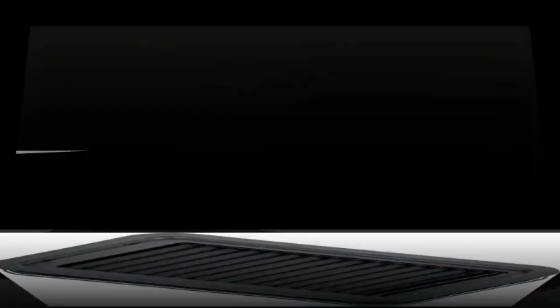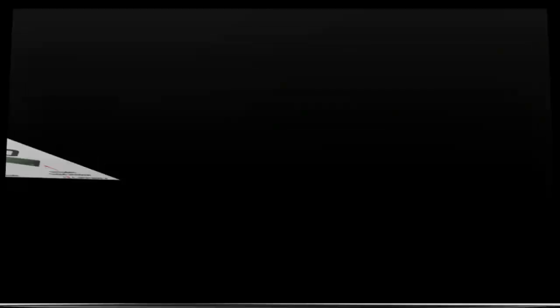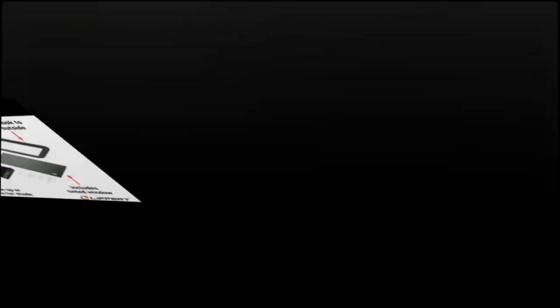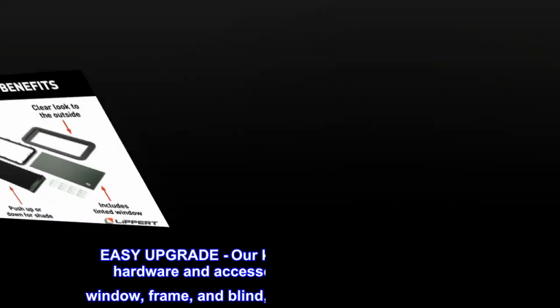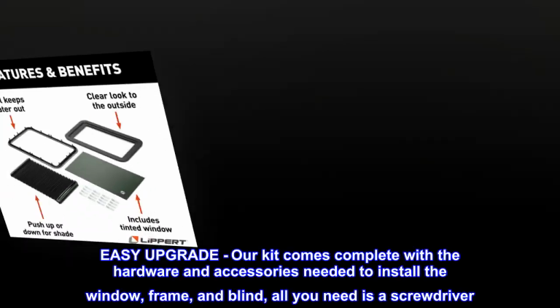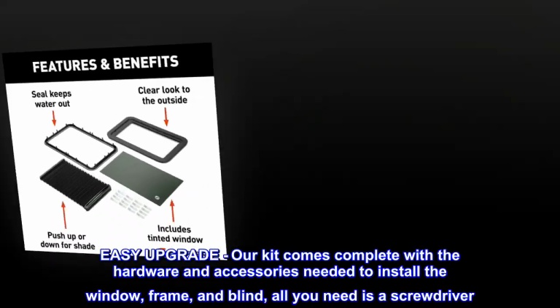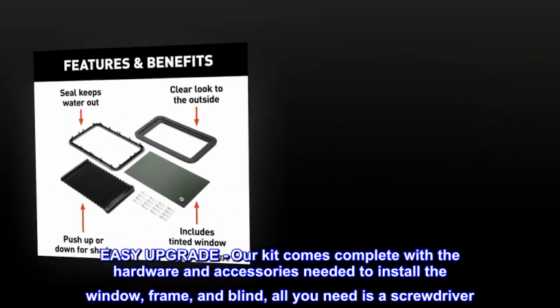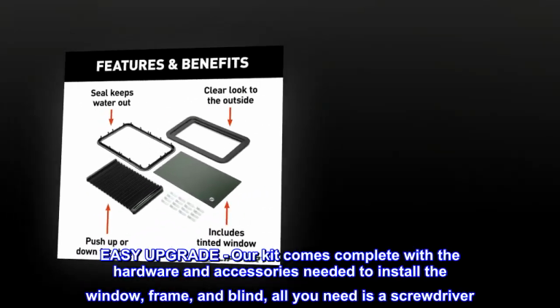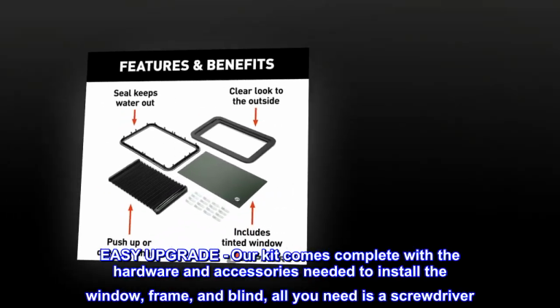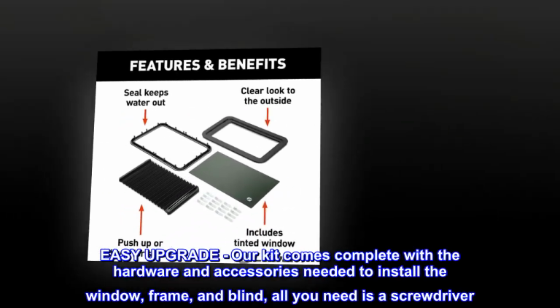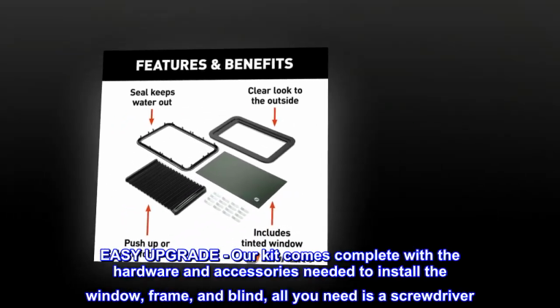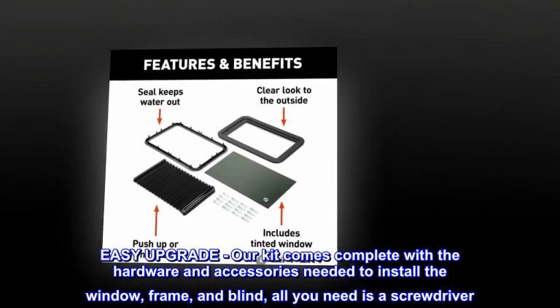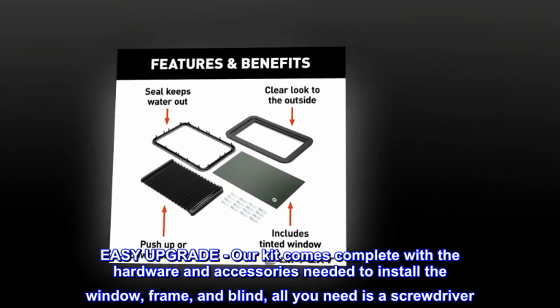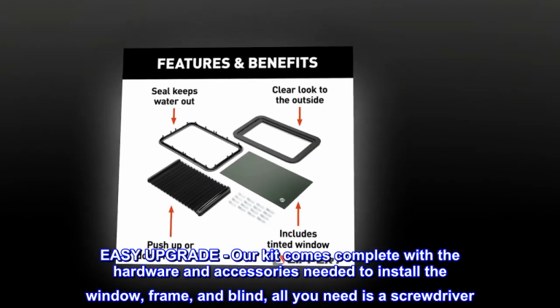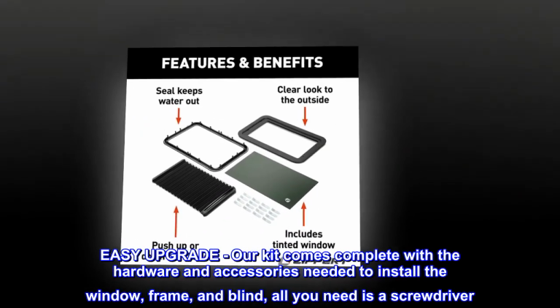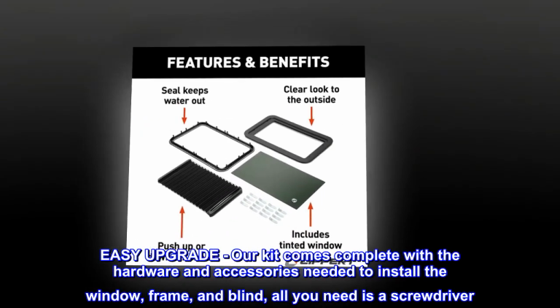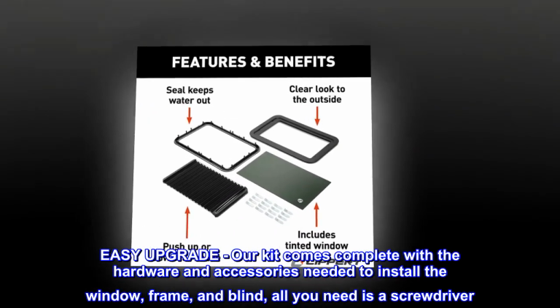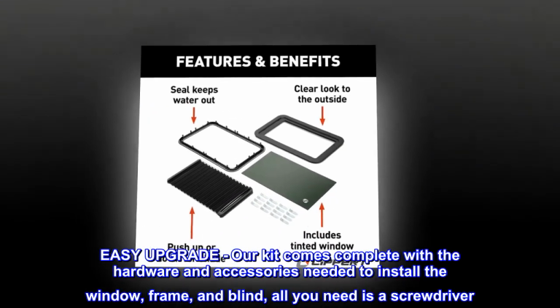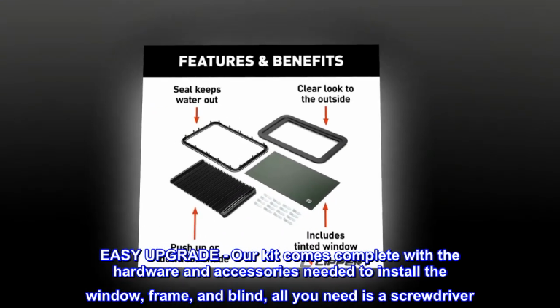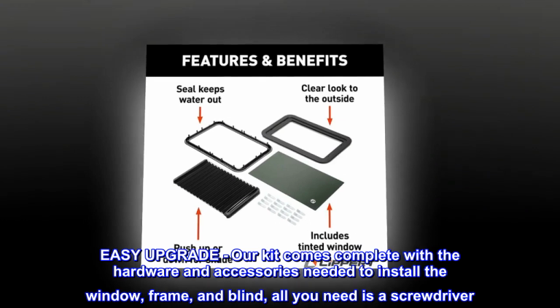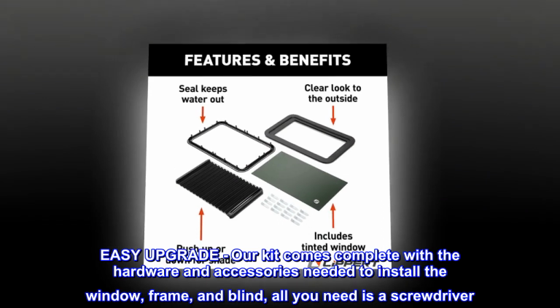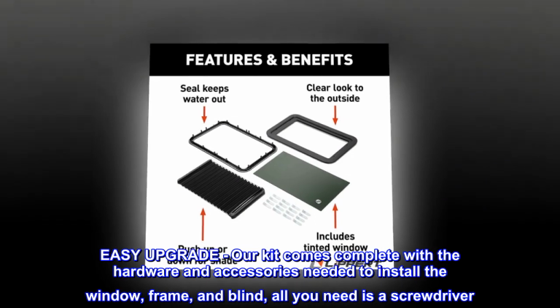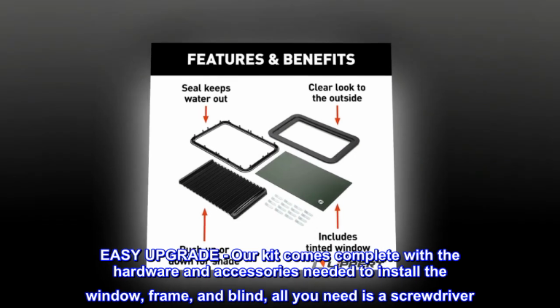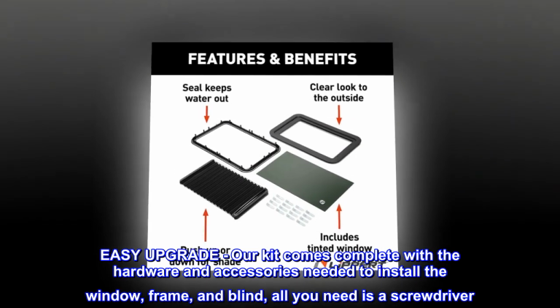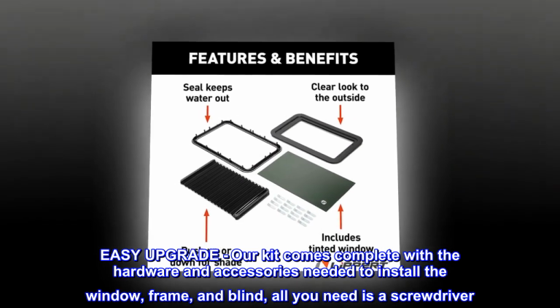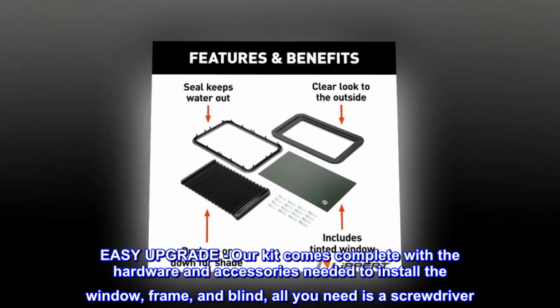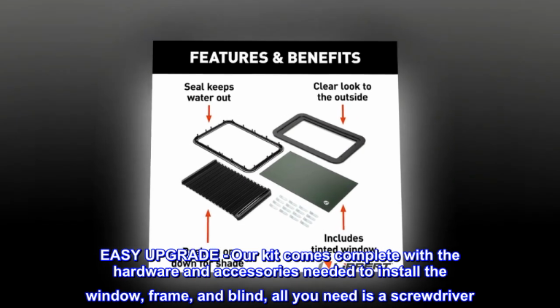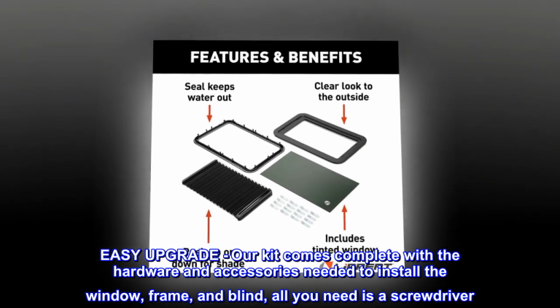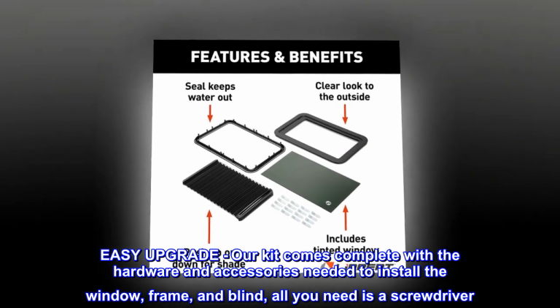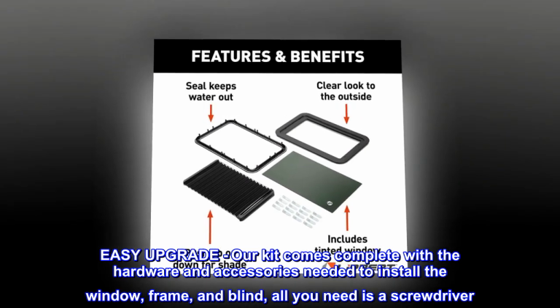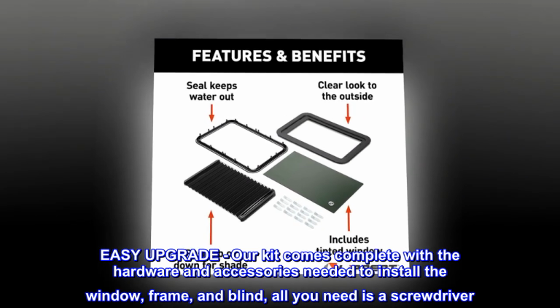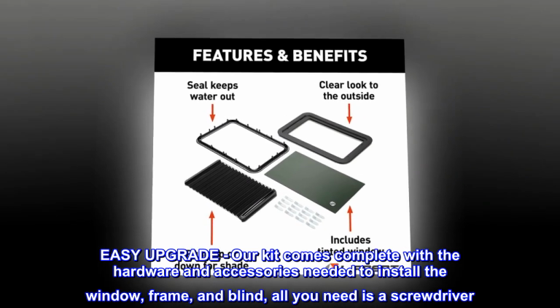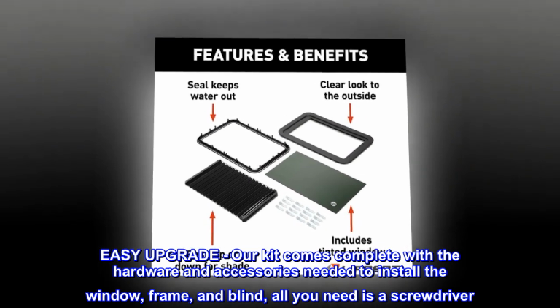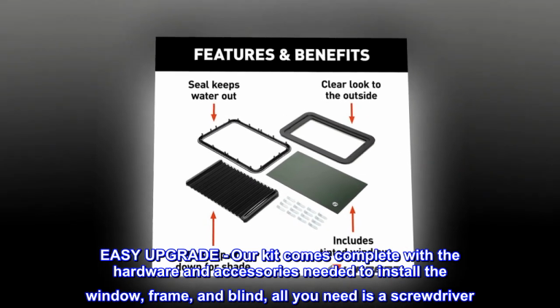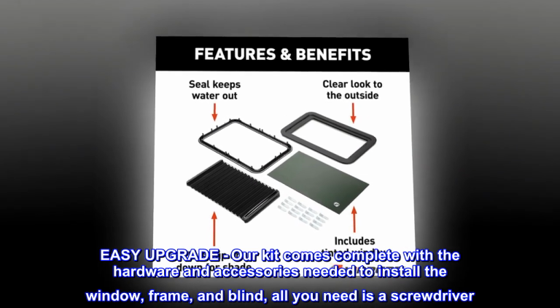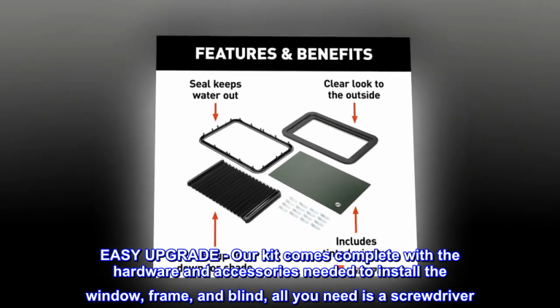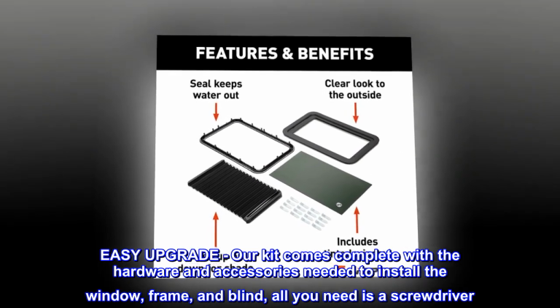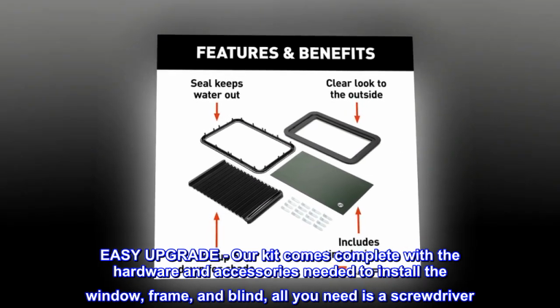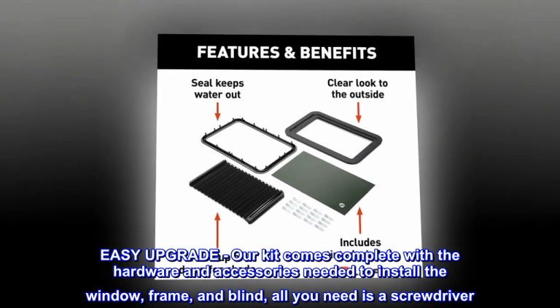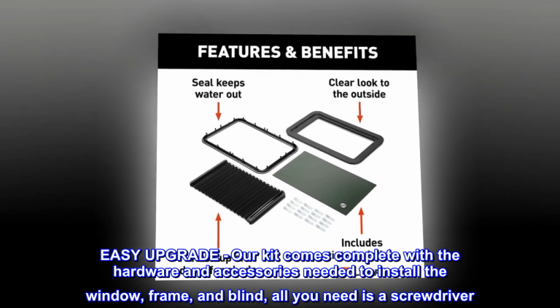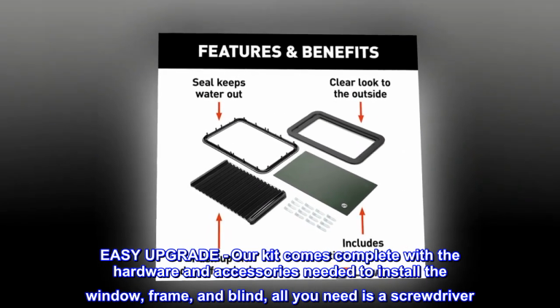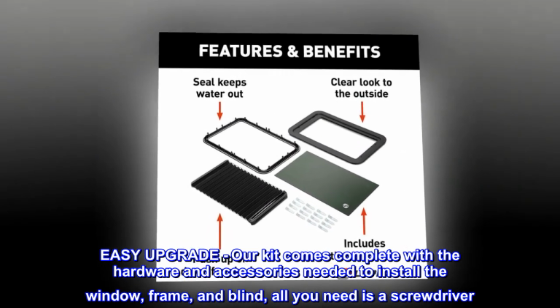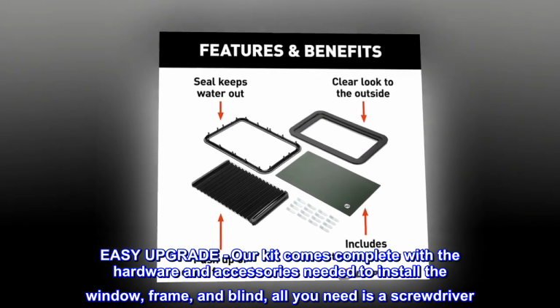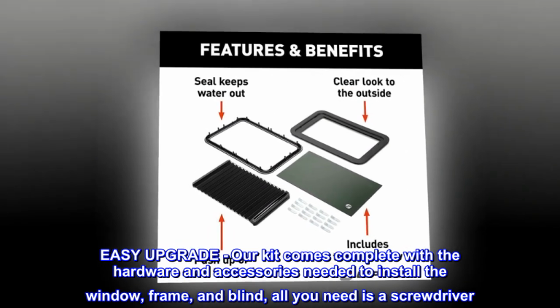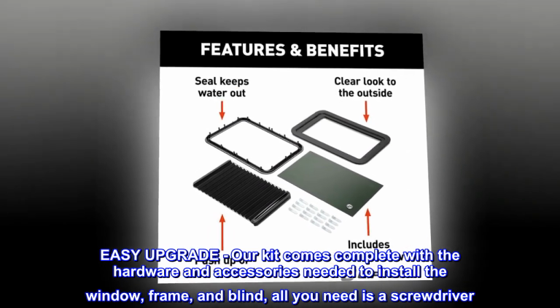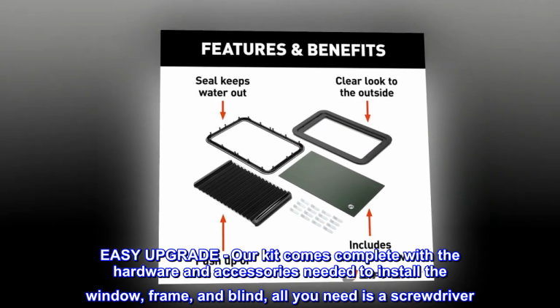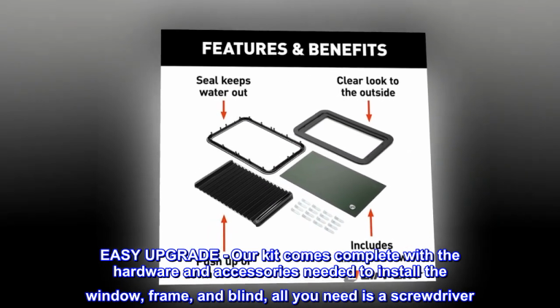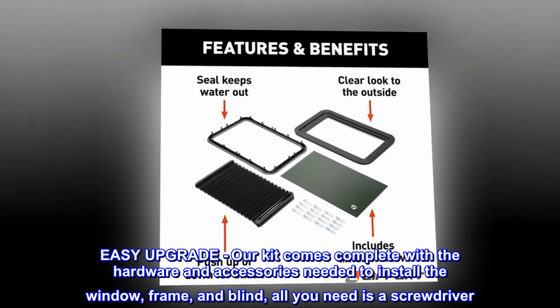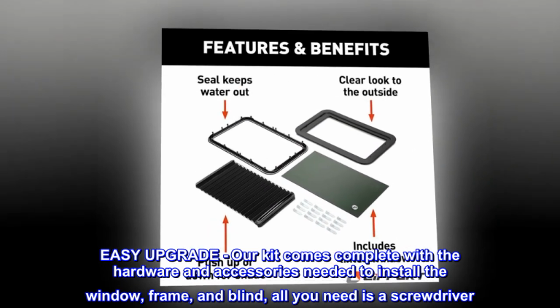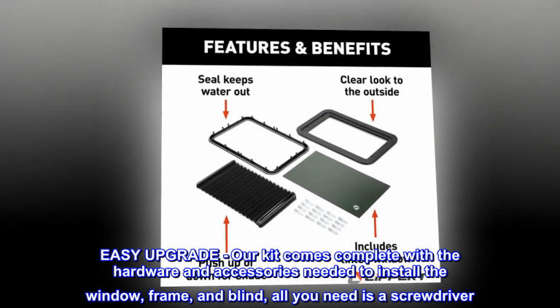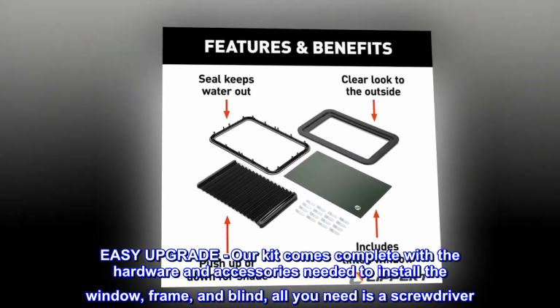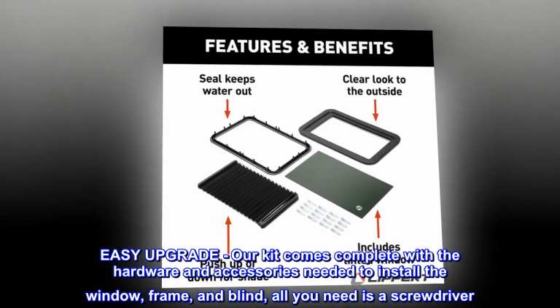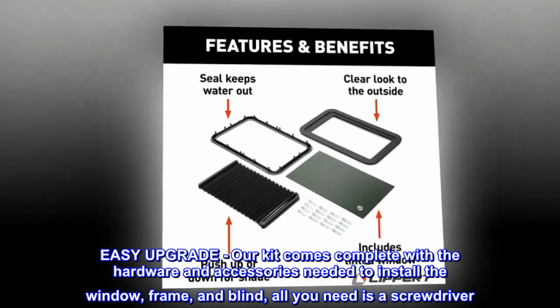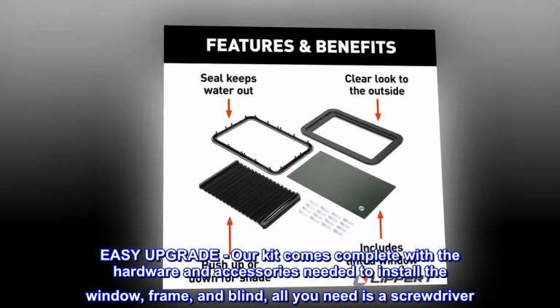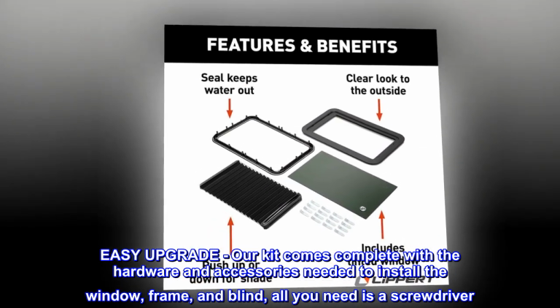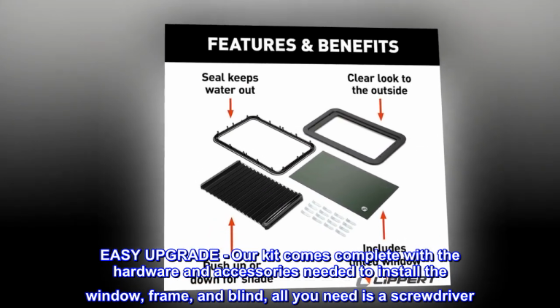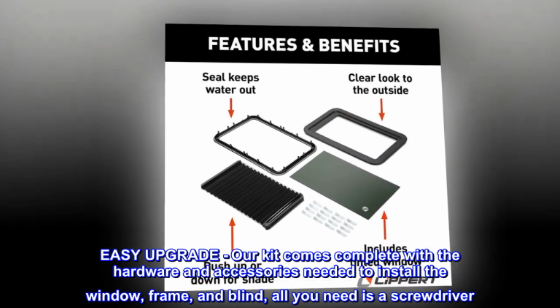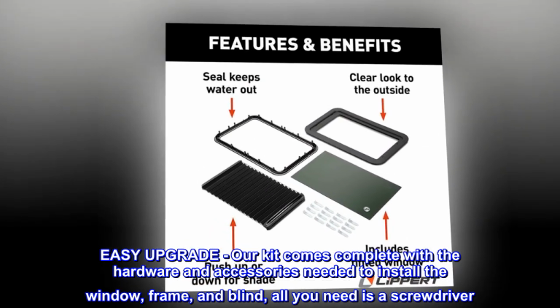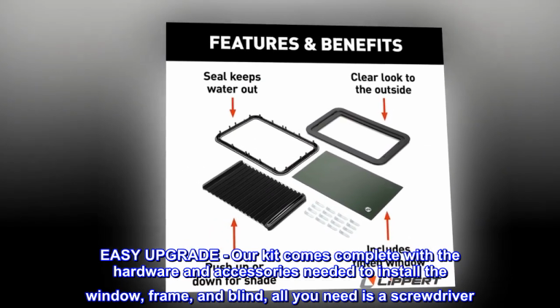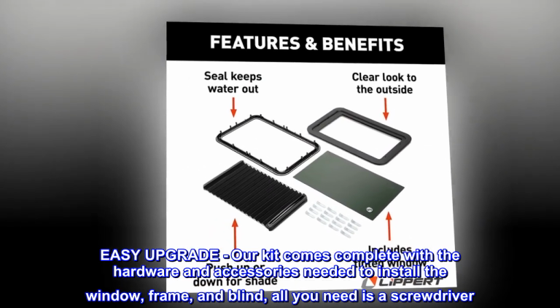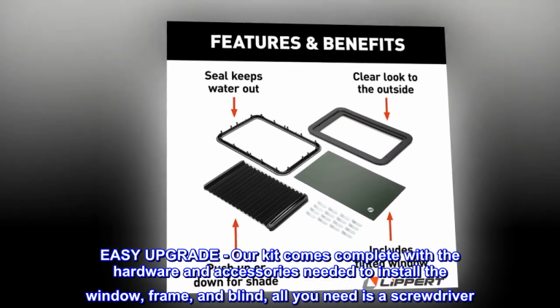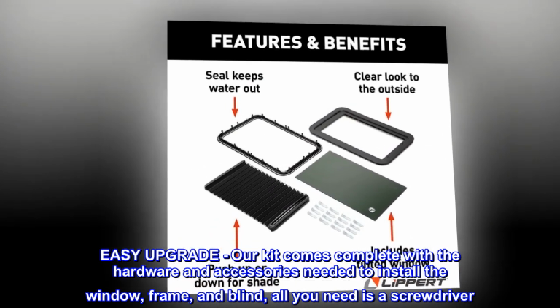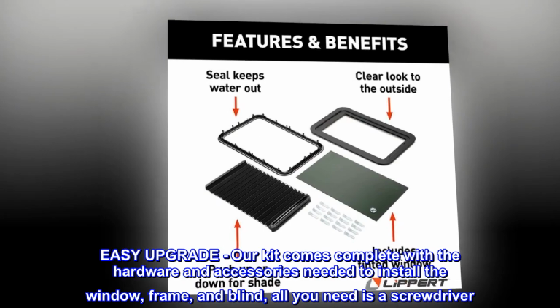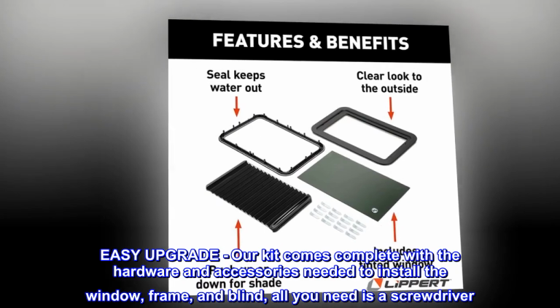Easy upgrade. Our kit comes complete with the hardware and accessories needed to install the window, frame, and blind — all you need is a screwdriver.